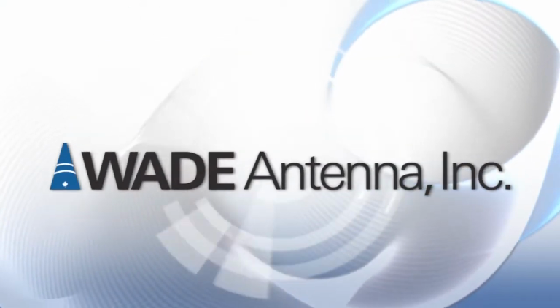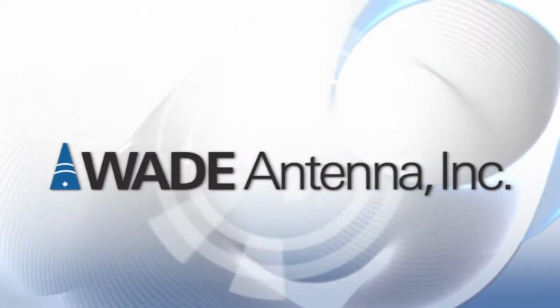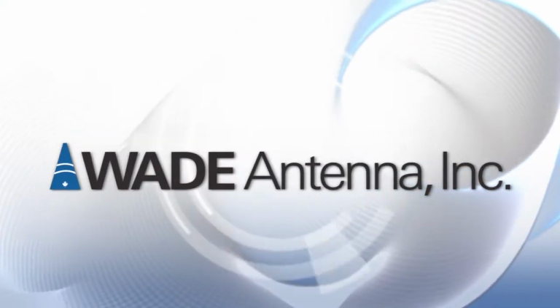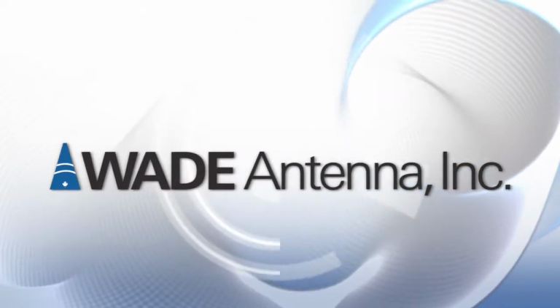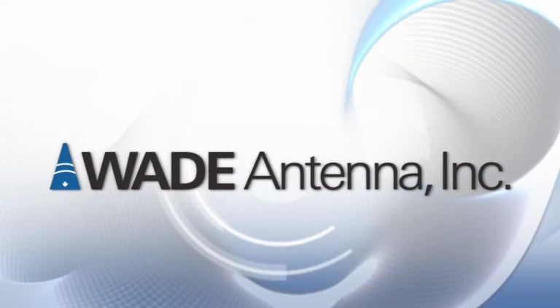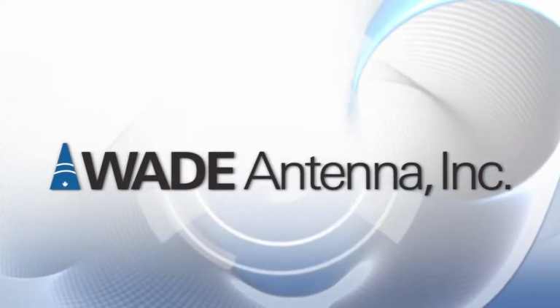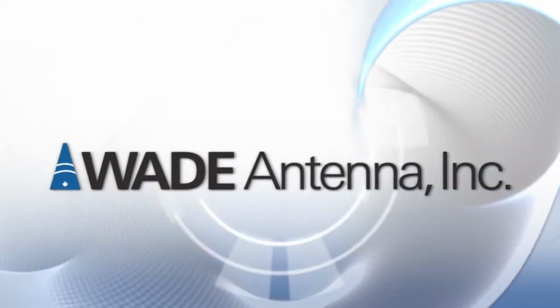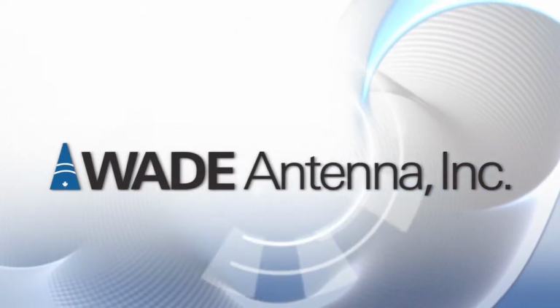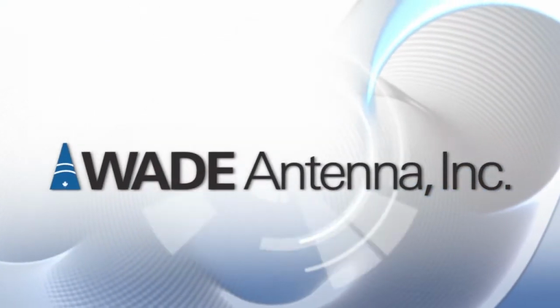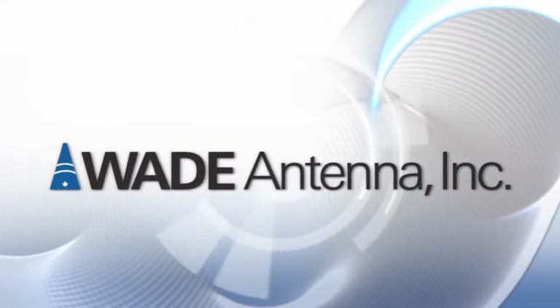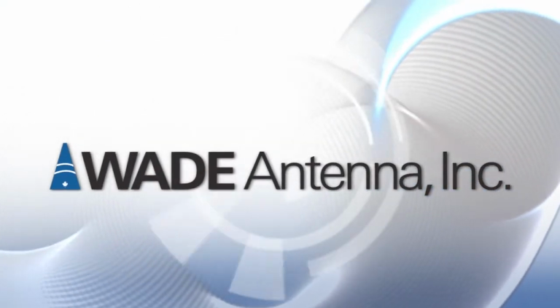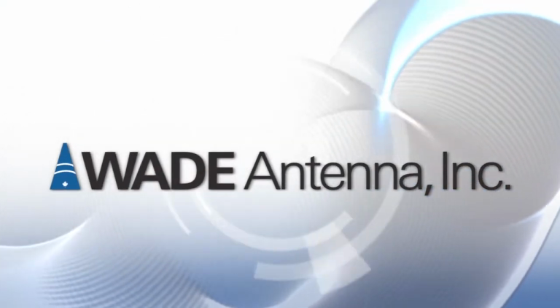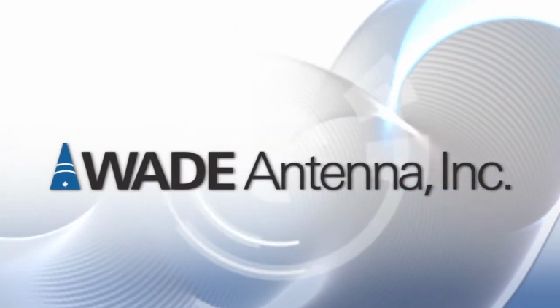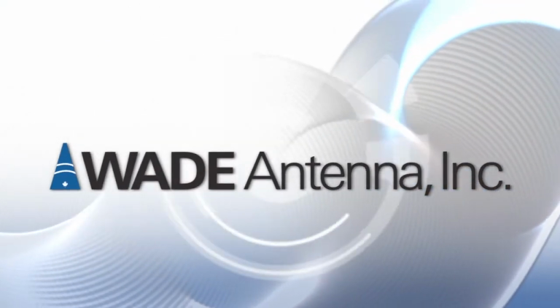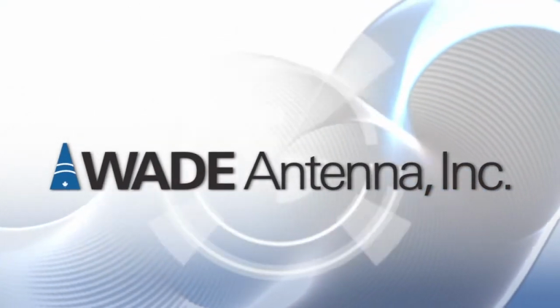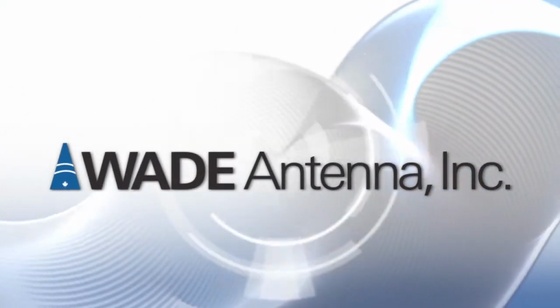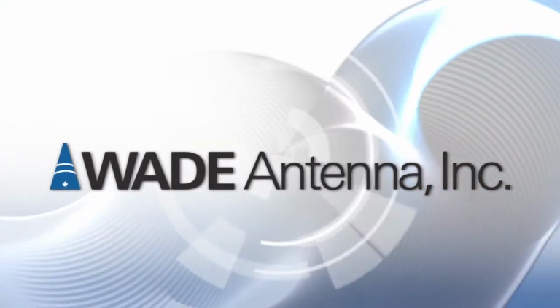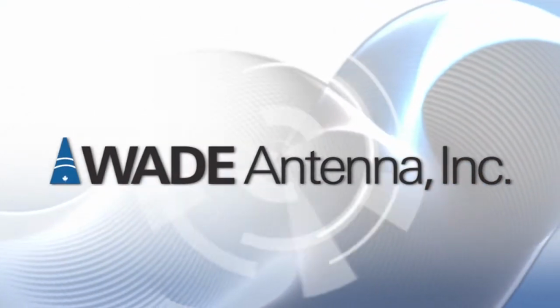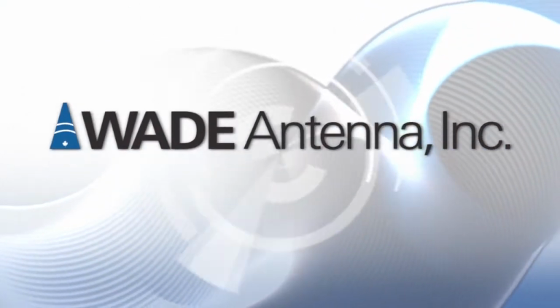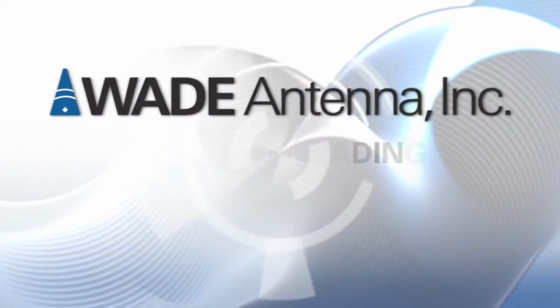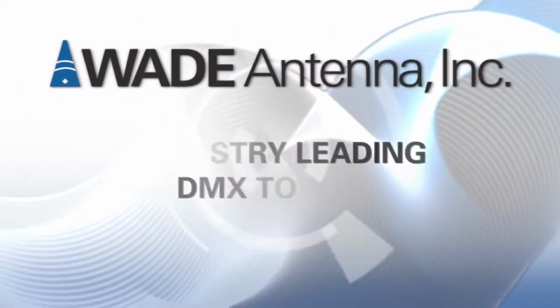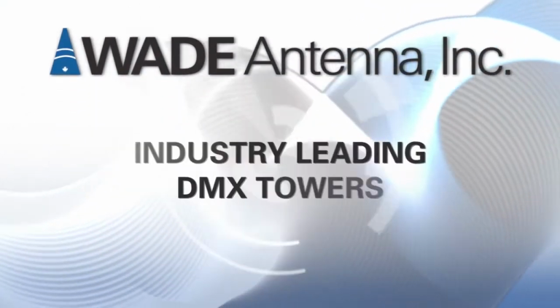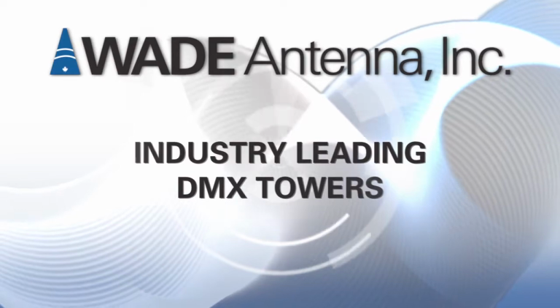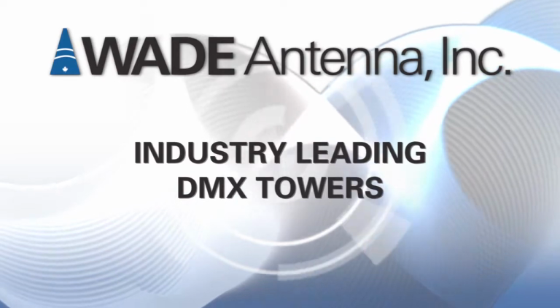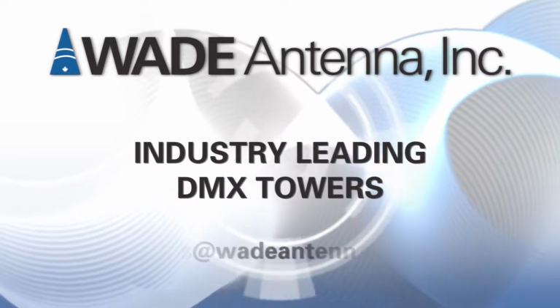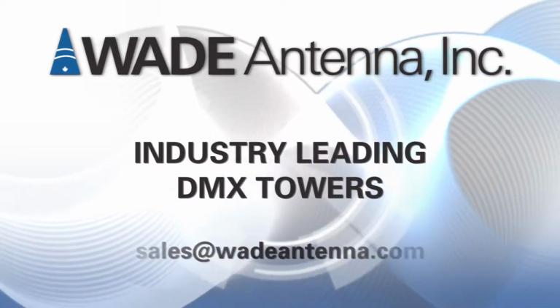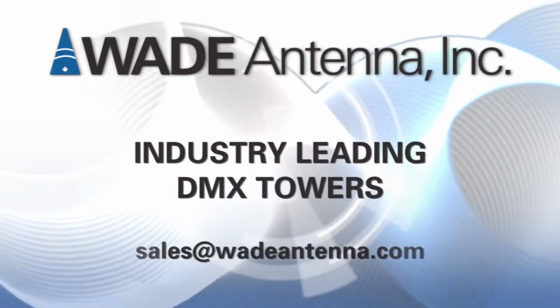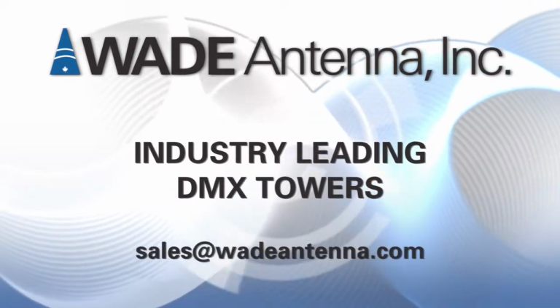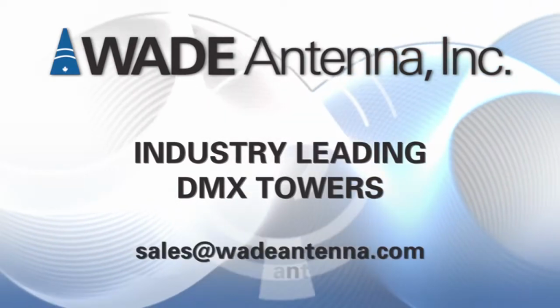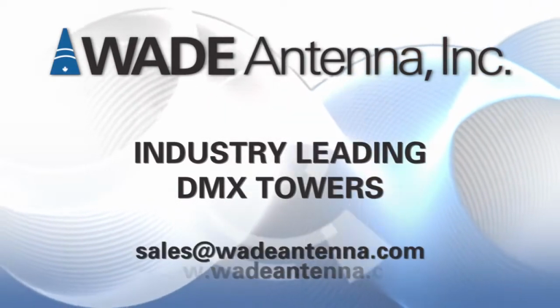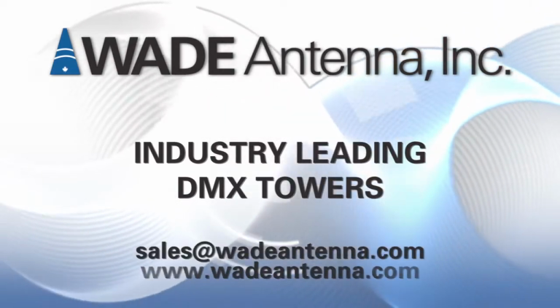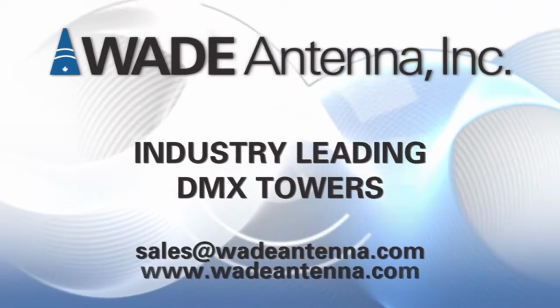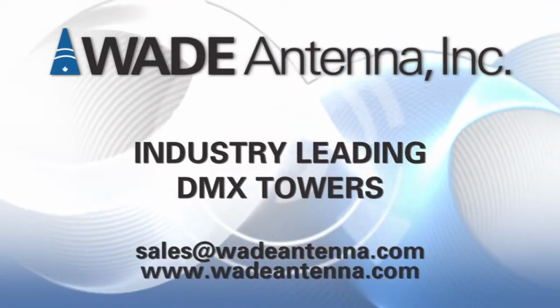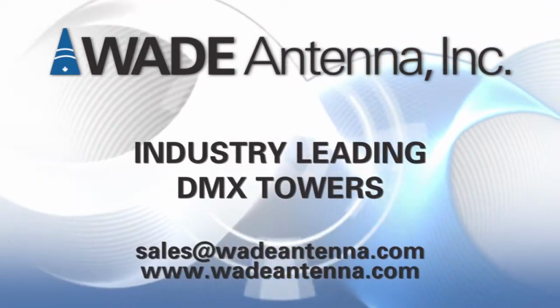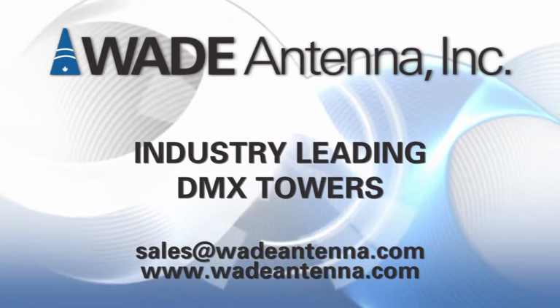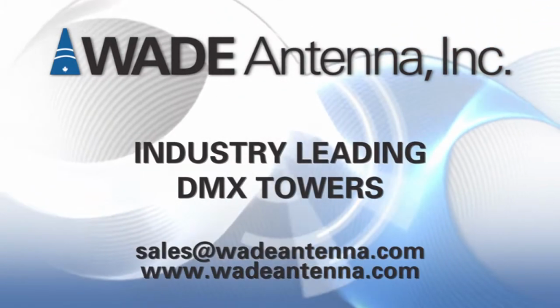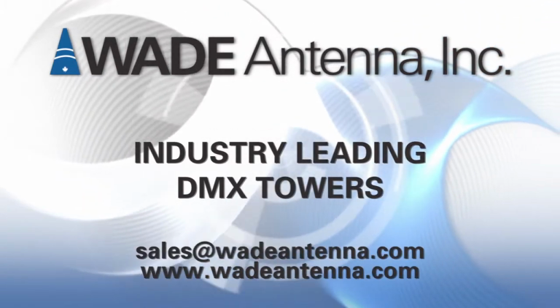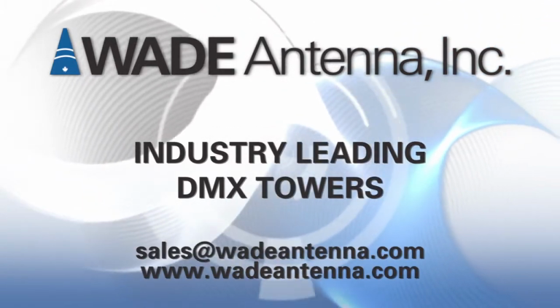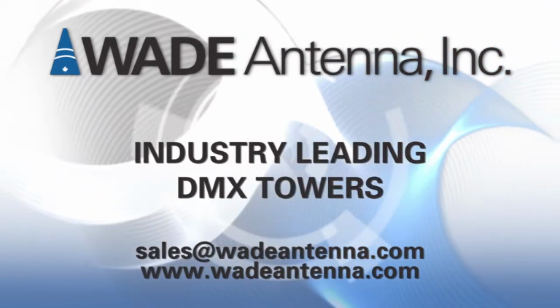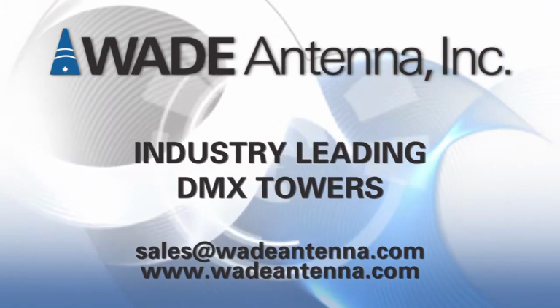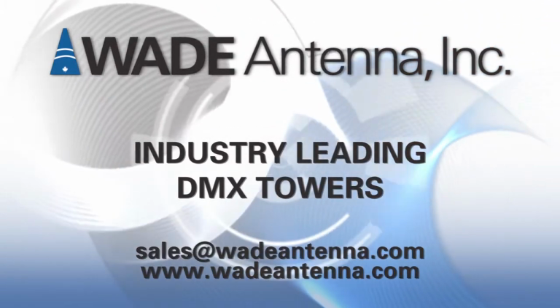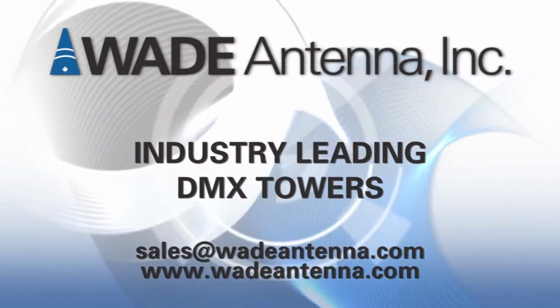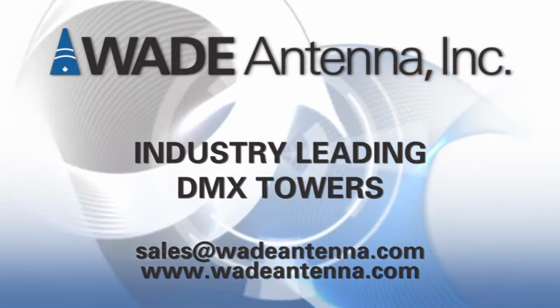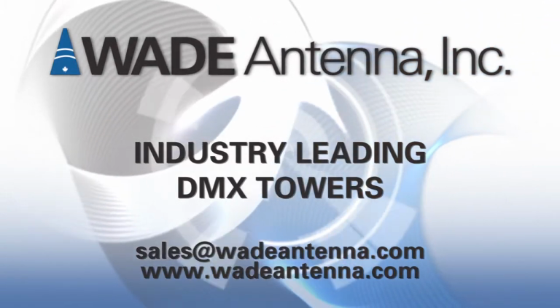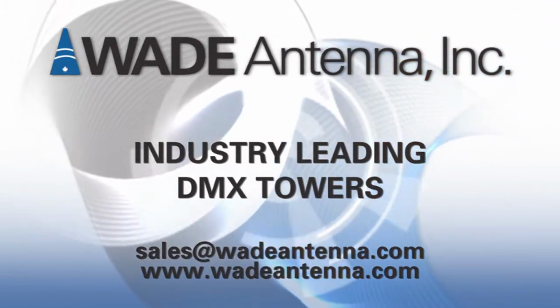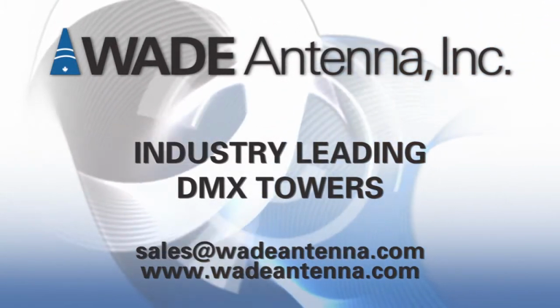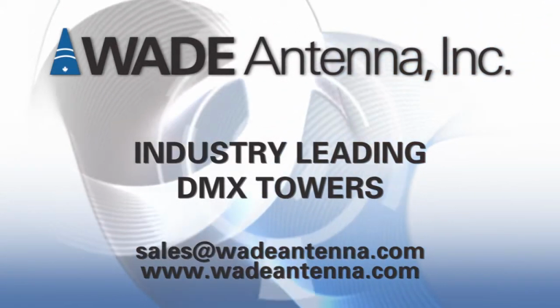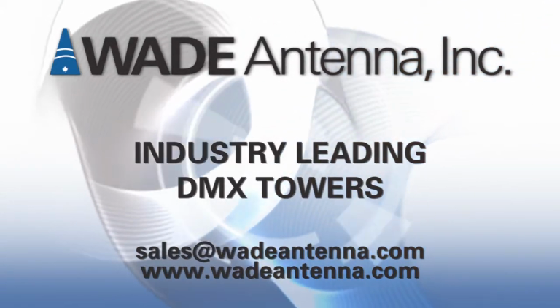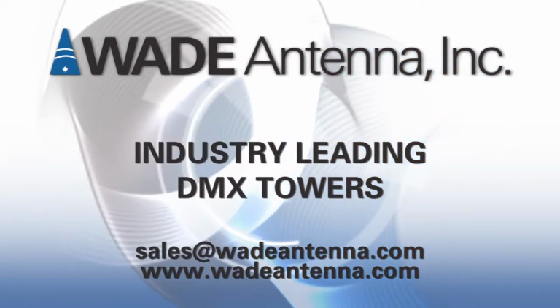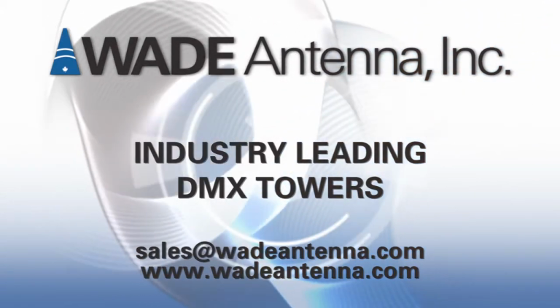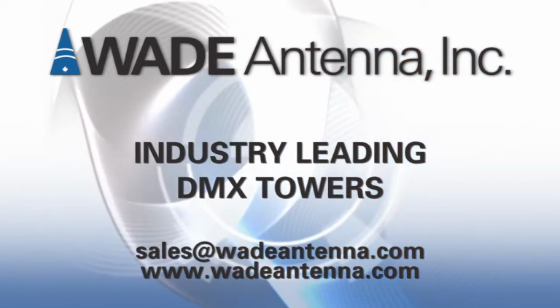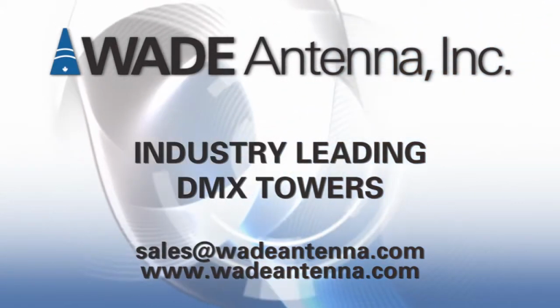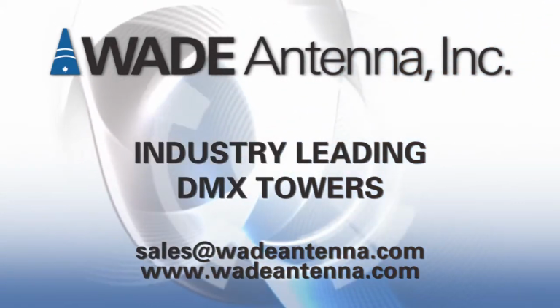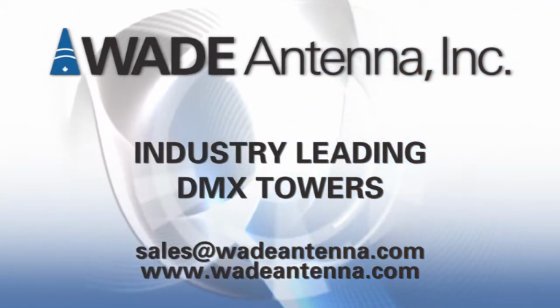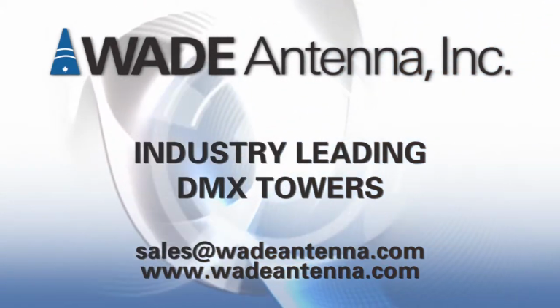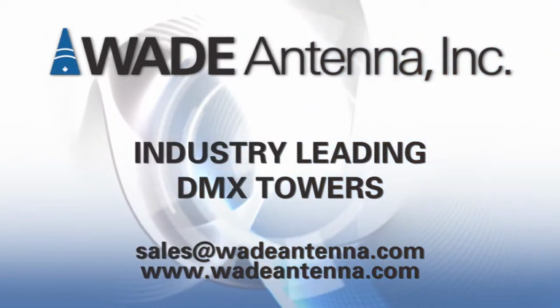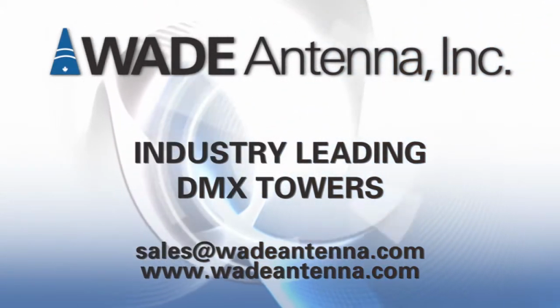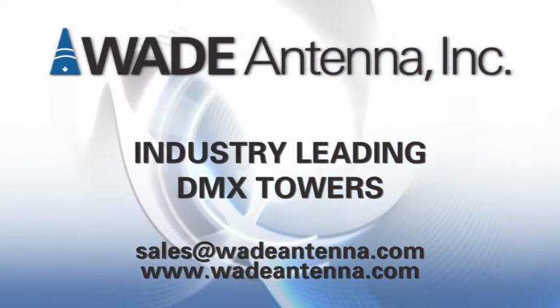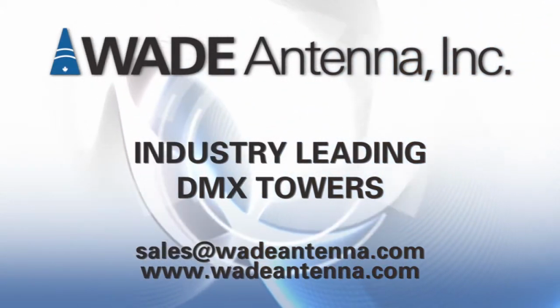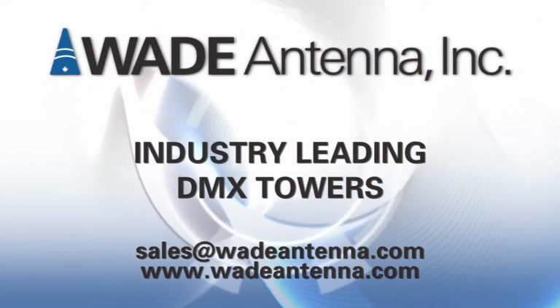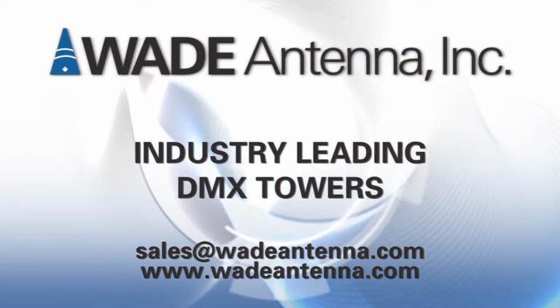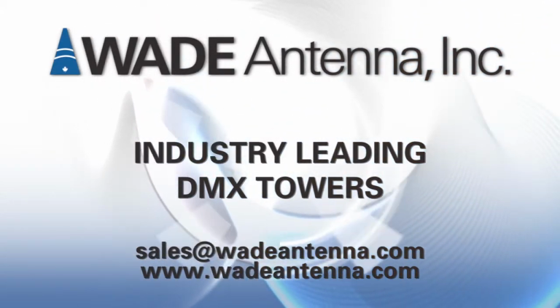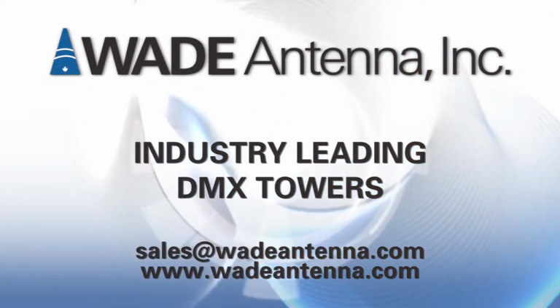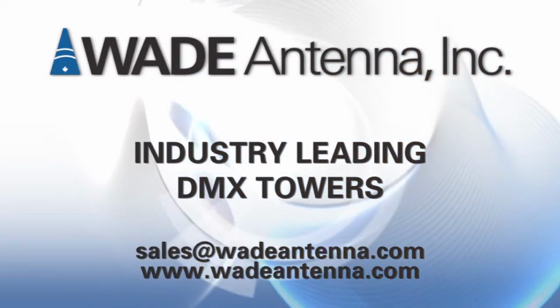For more information, visit us online at www.wadeantenna.com.